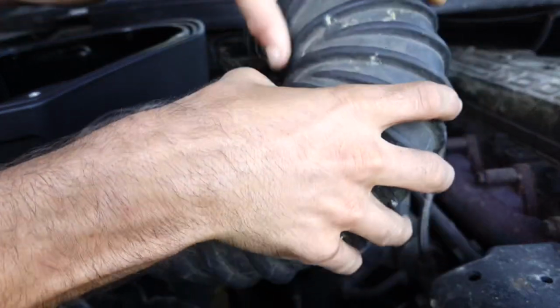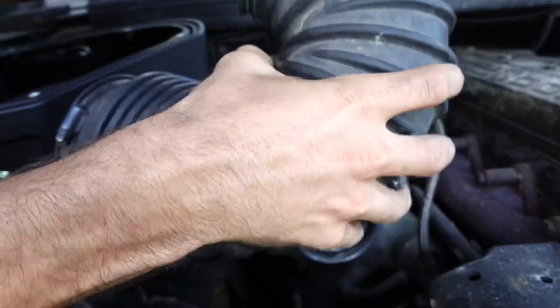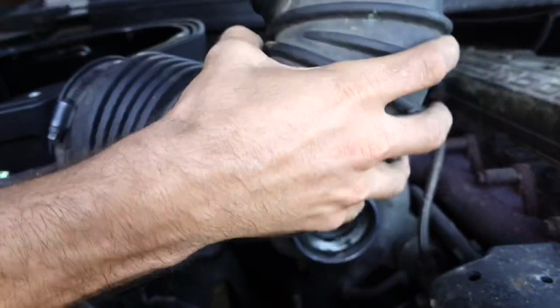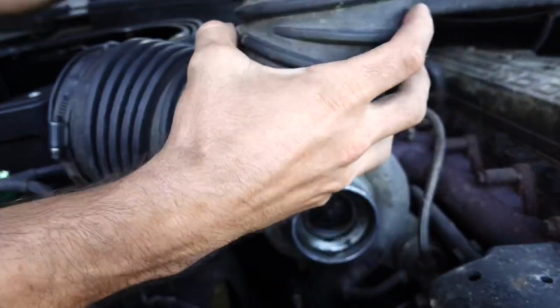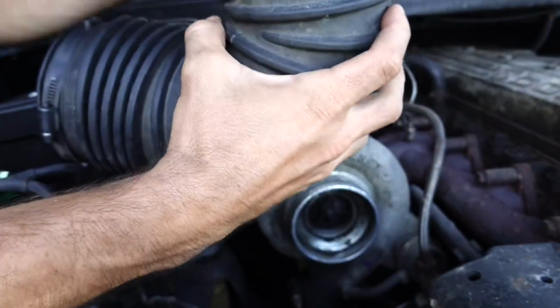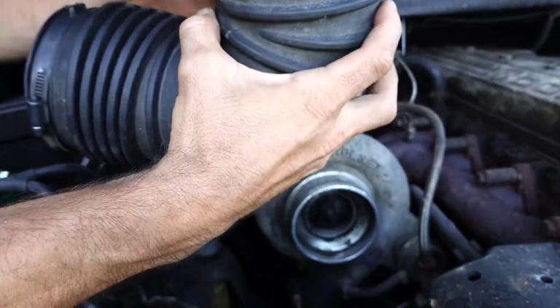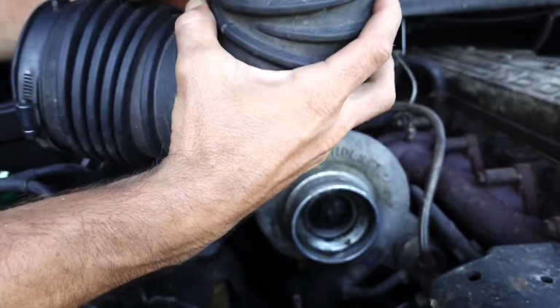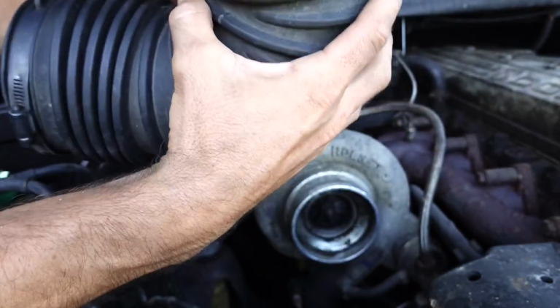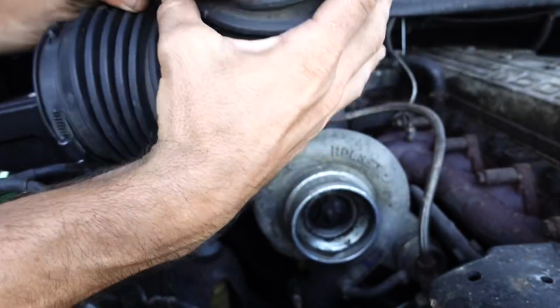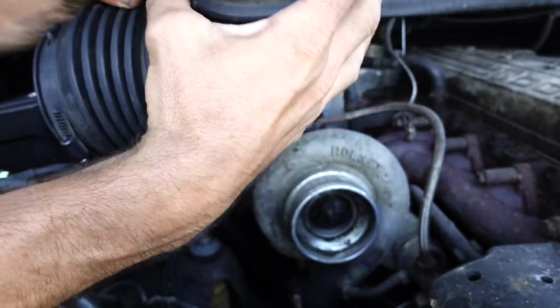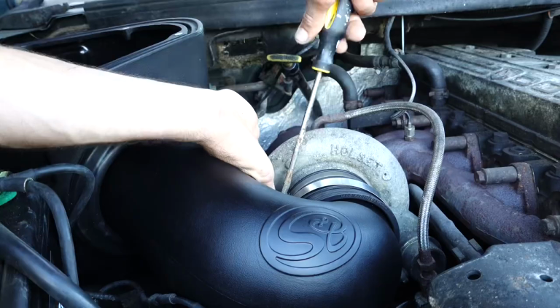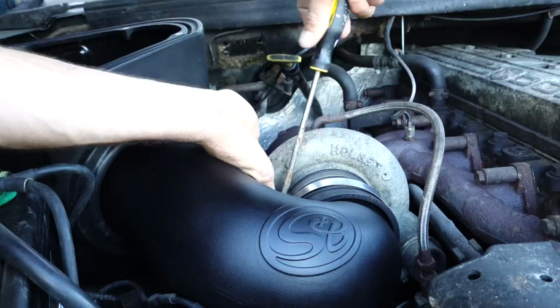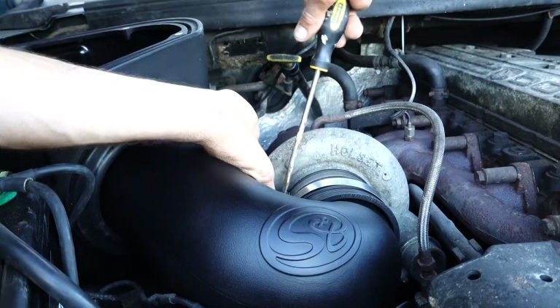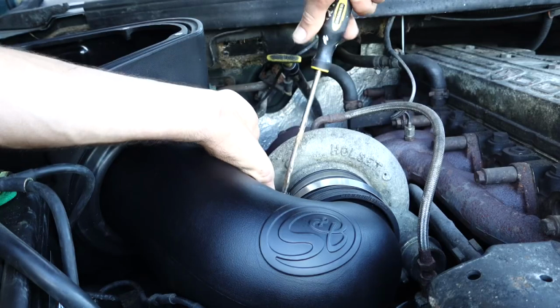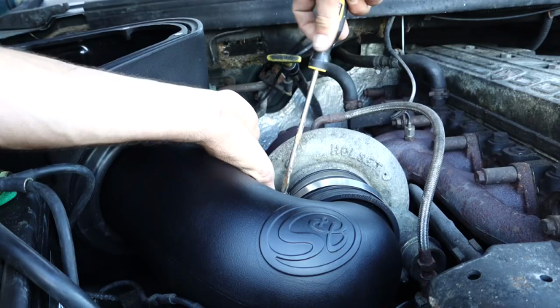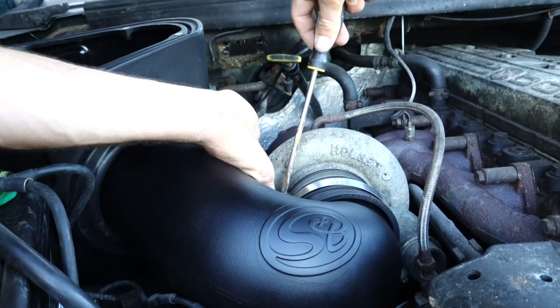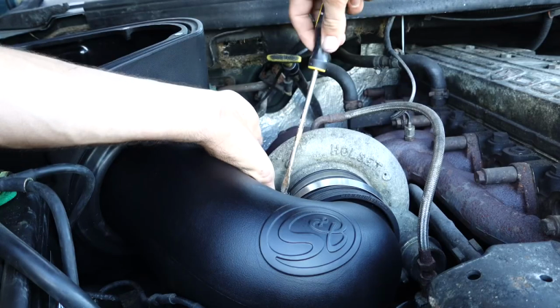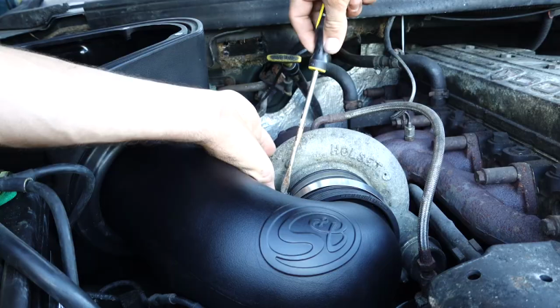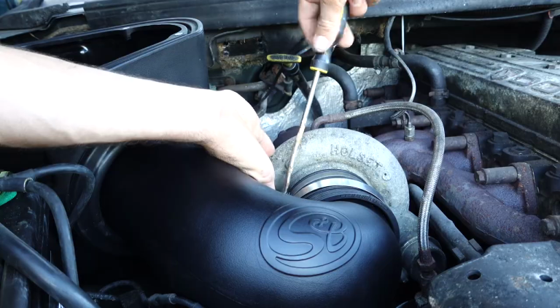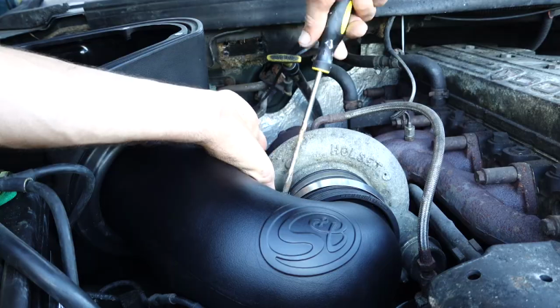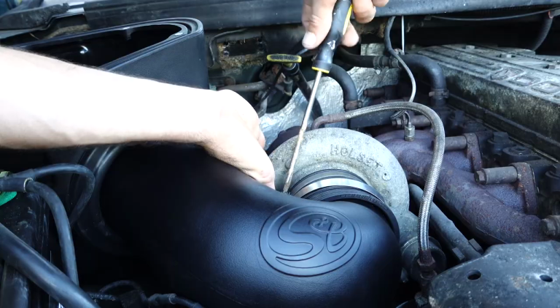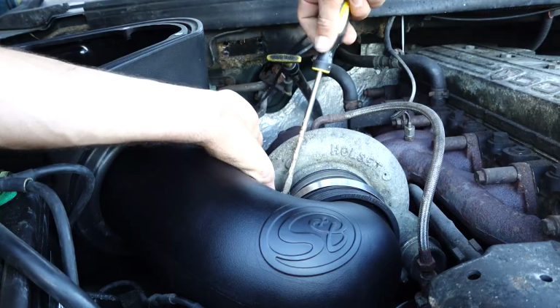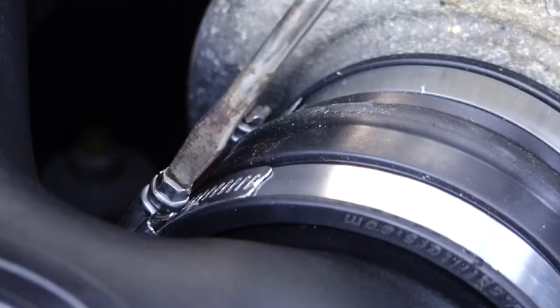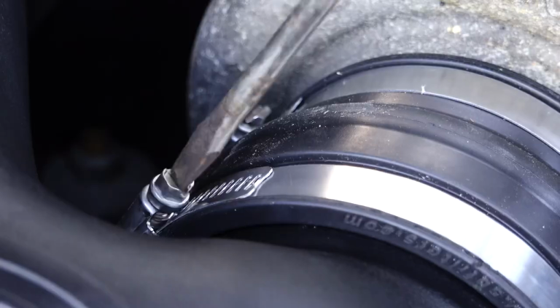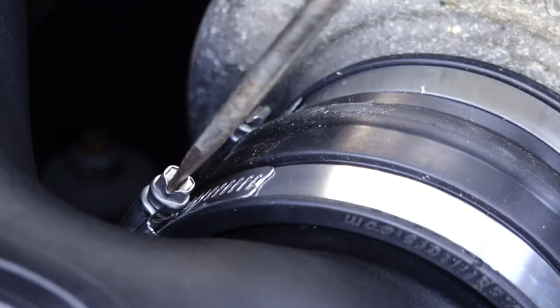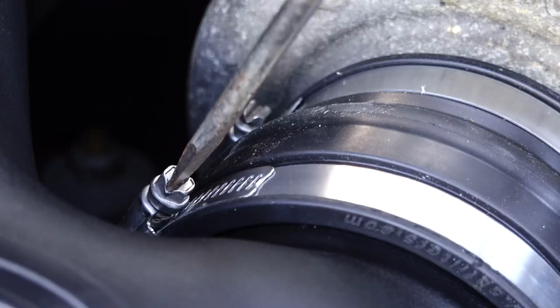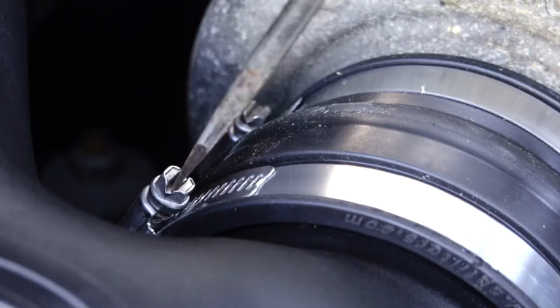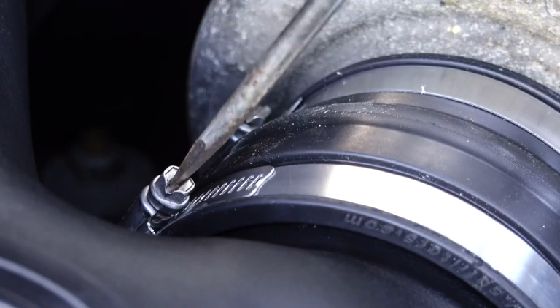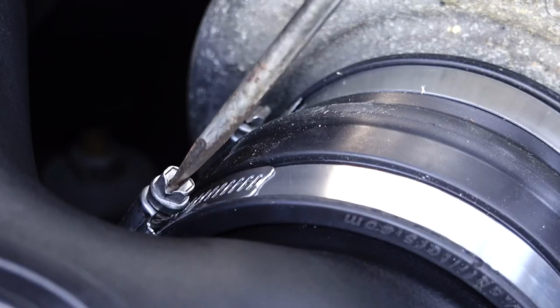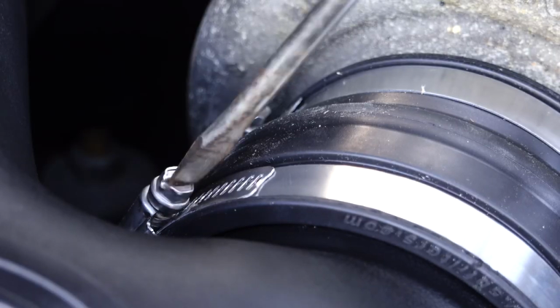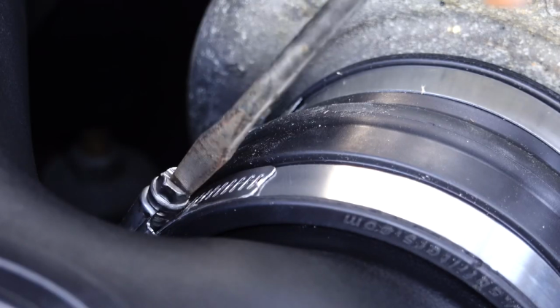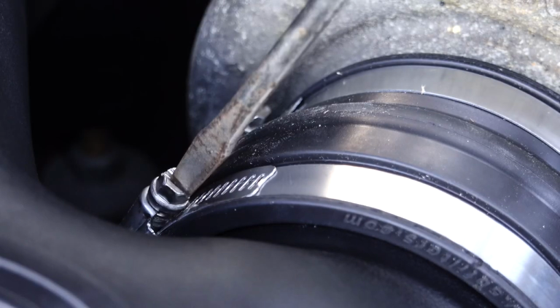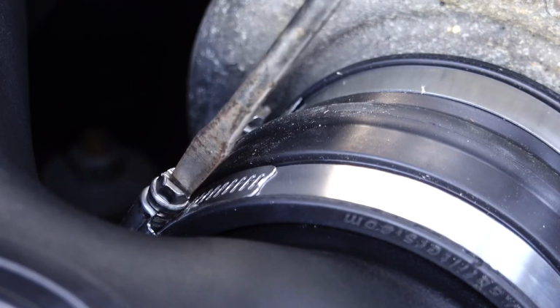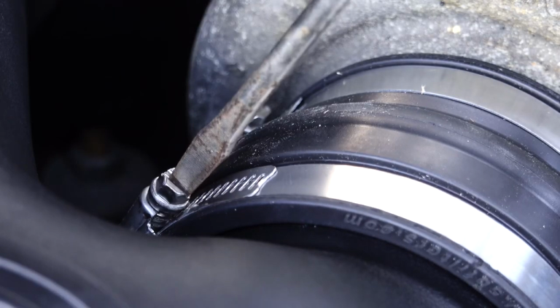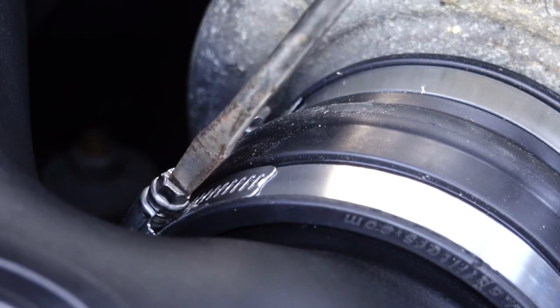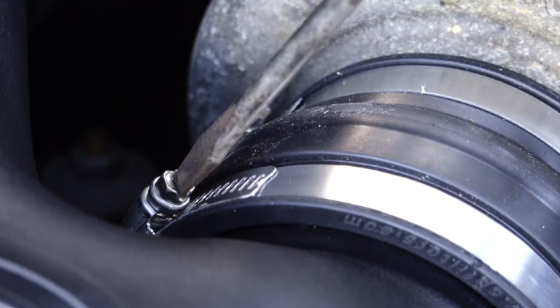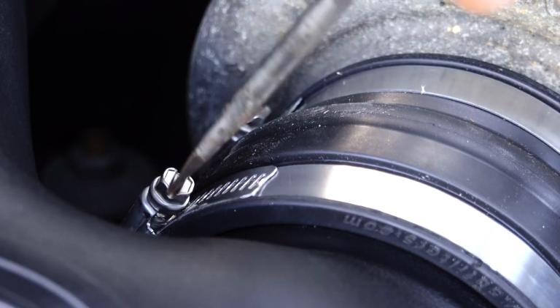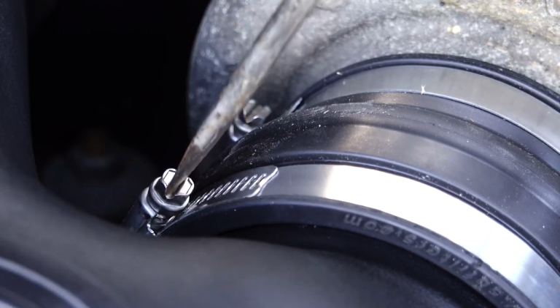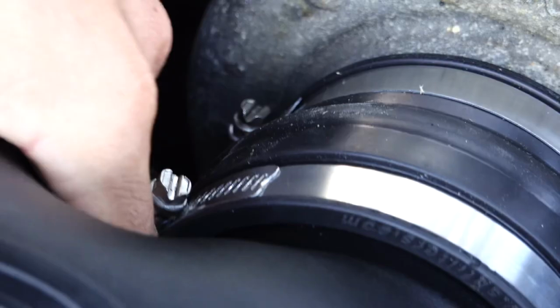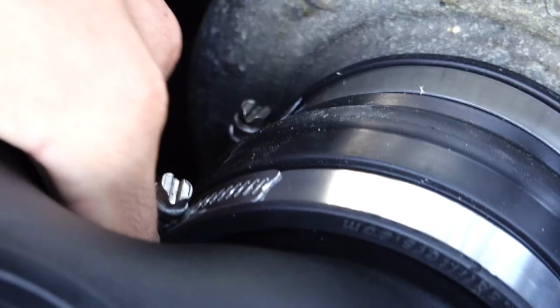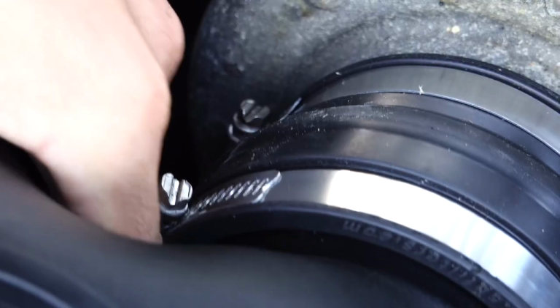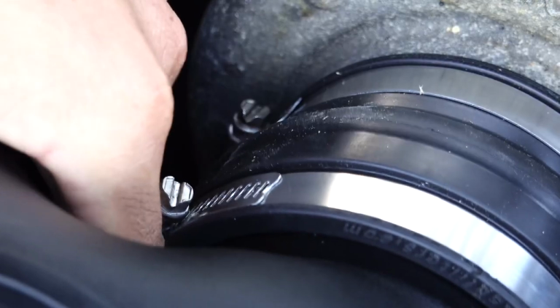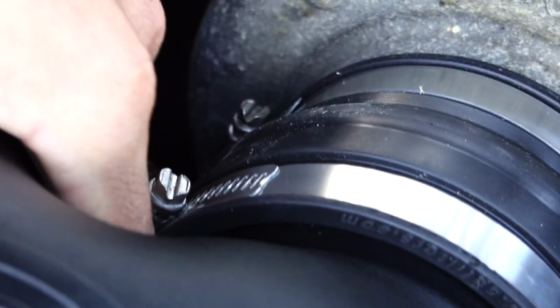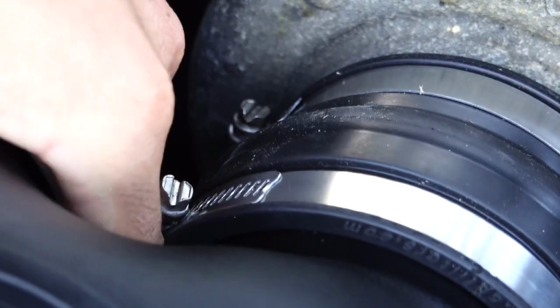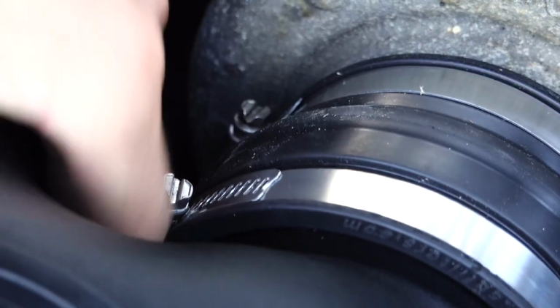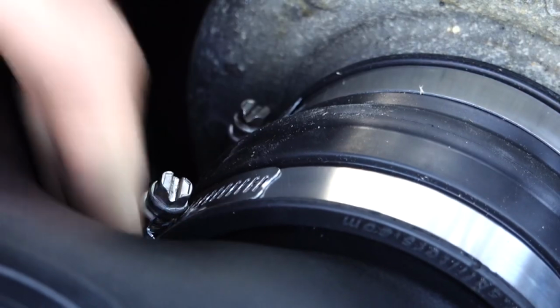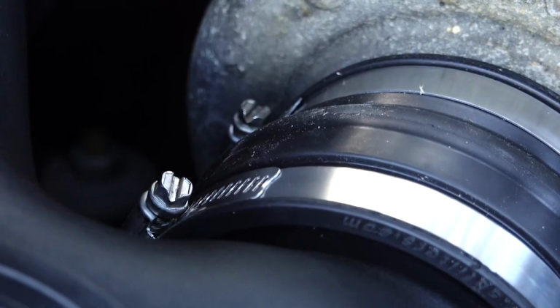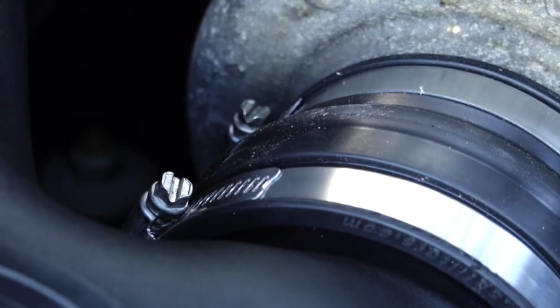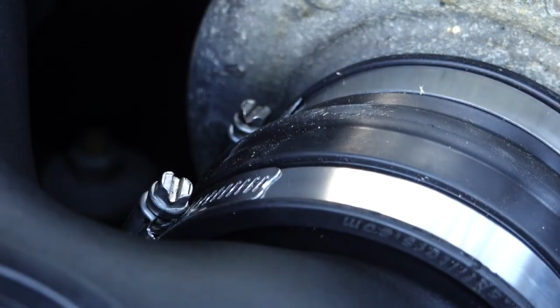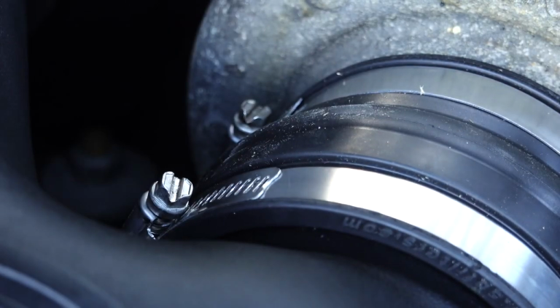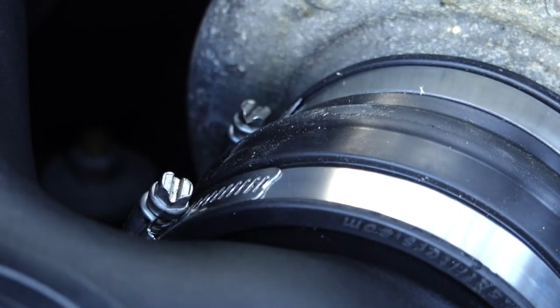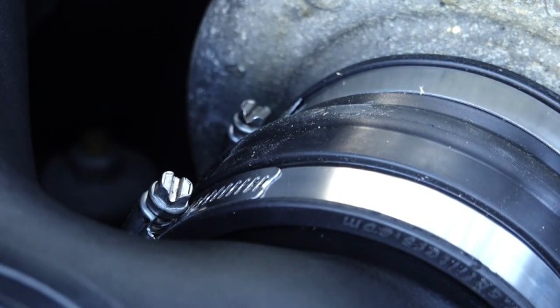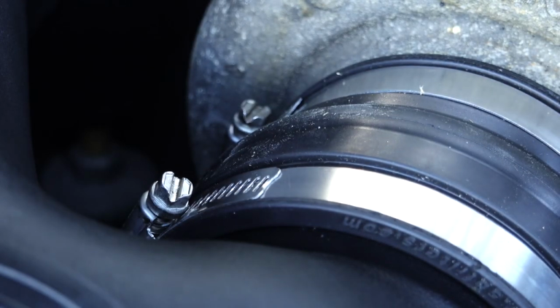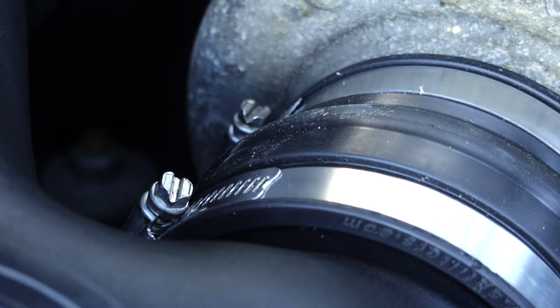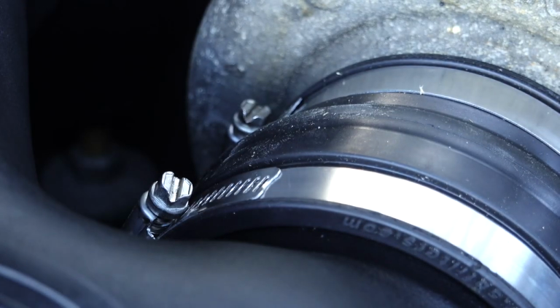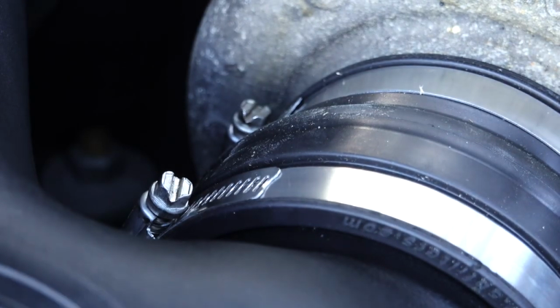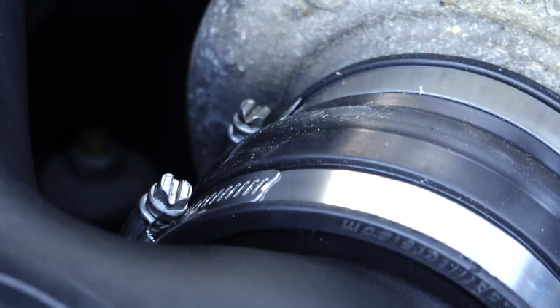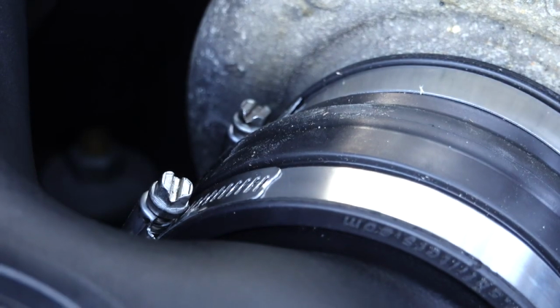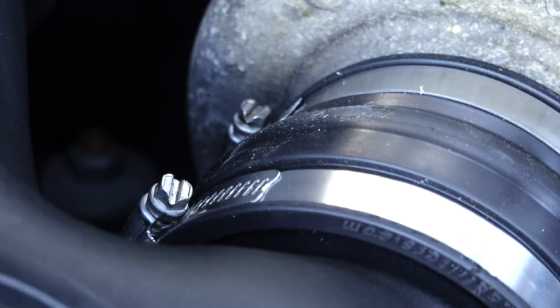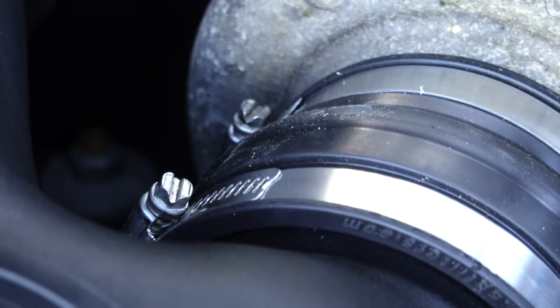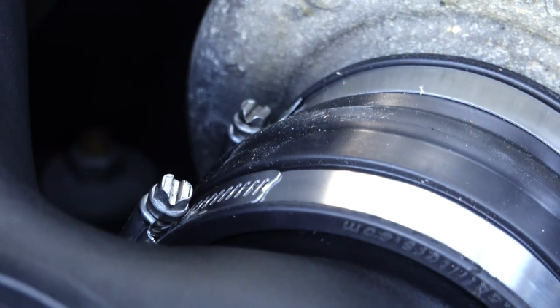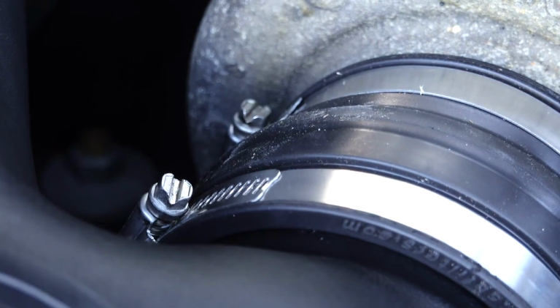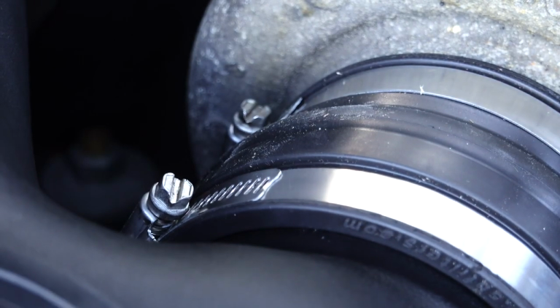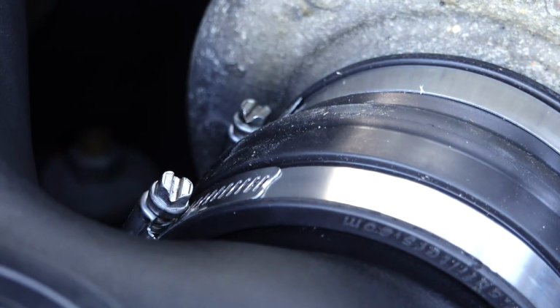We start the truck — and we're going. We also got cold air sorted.